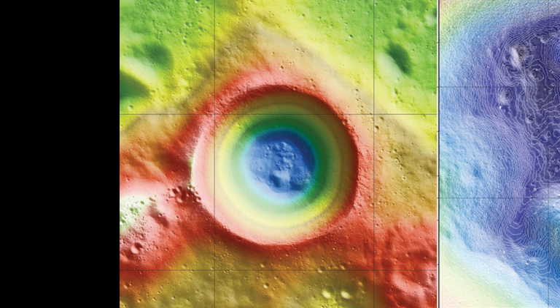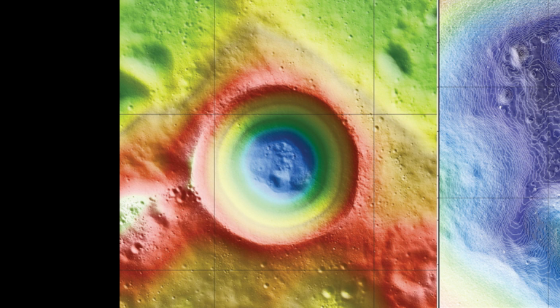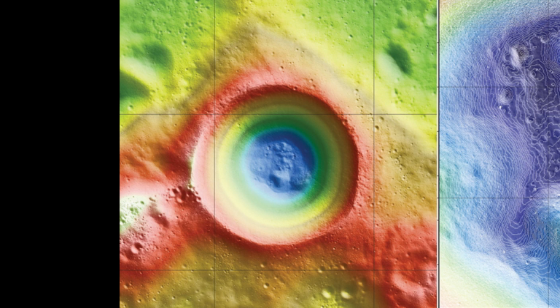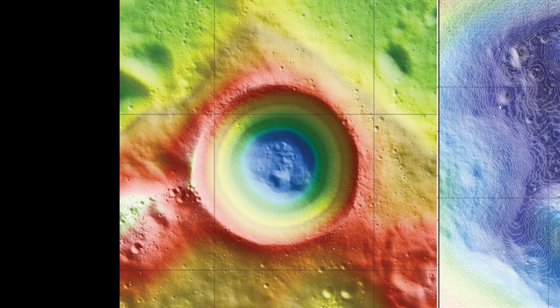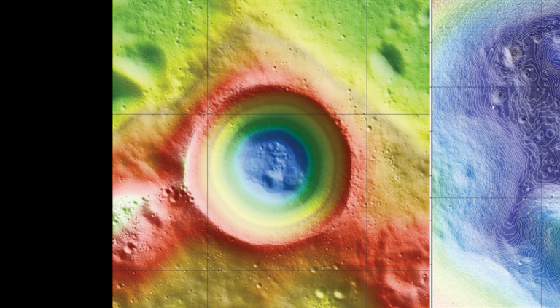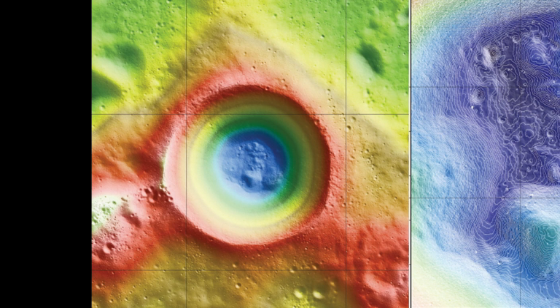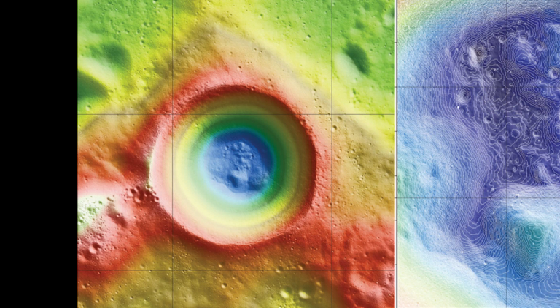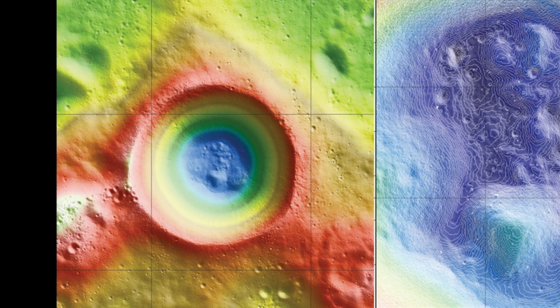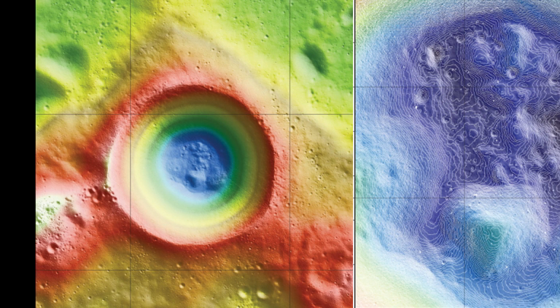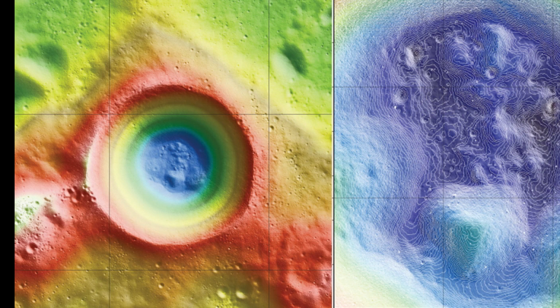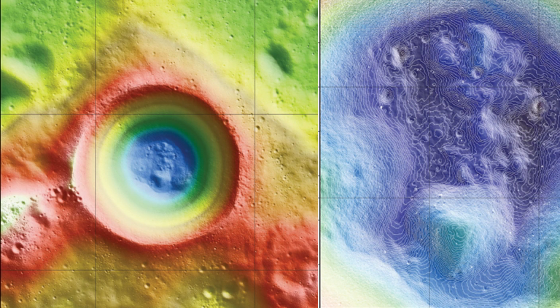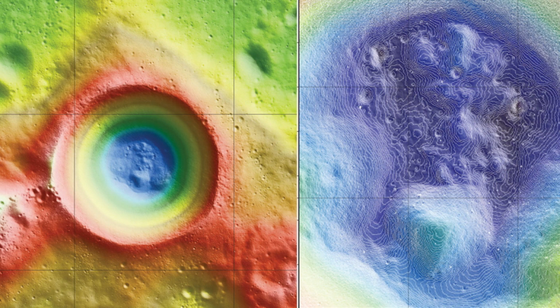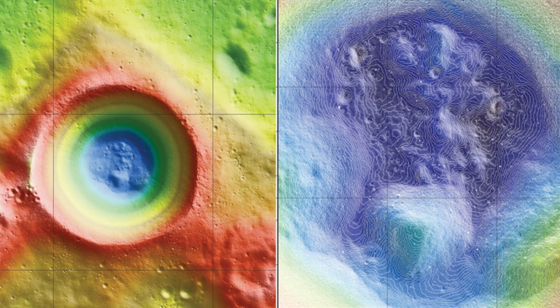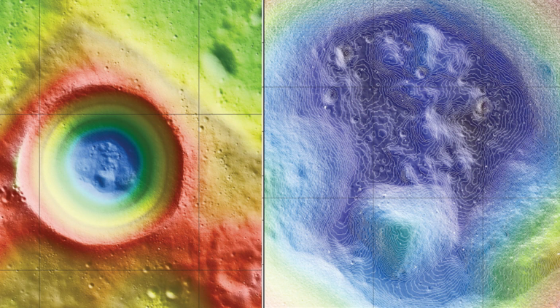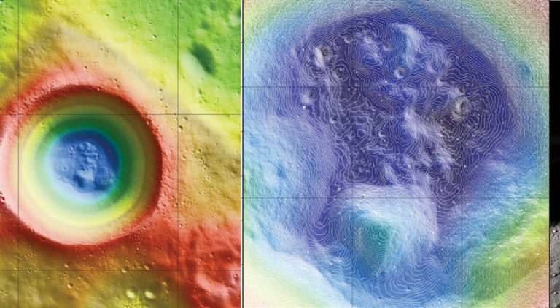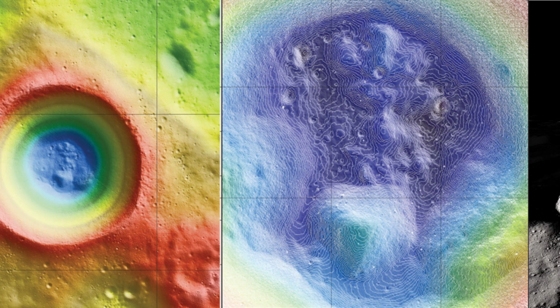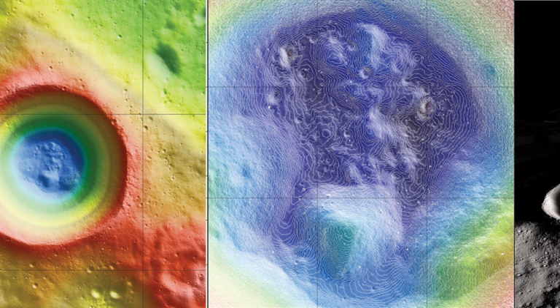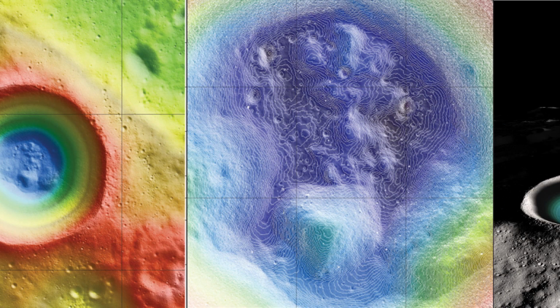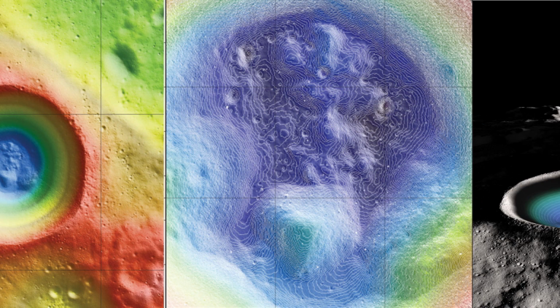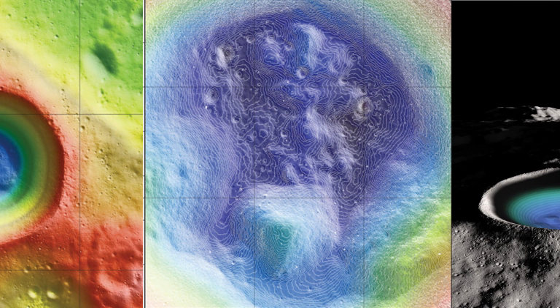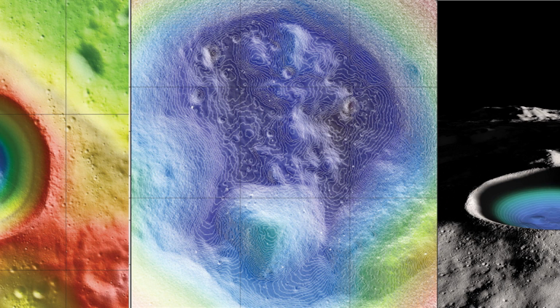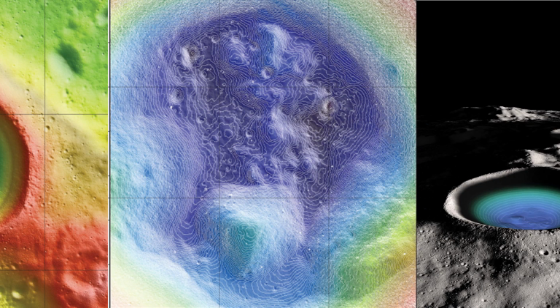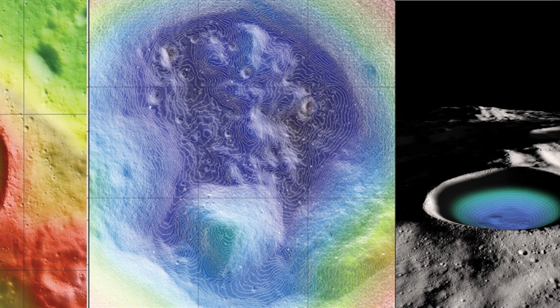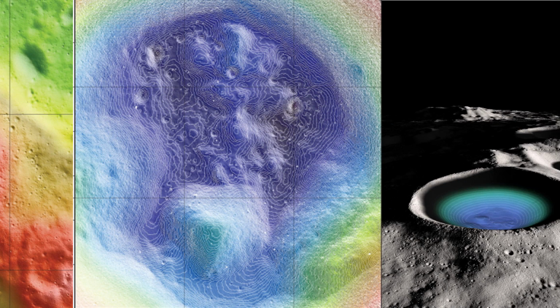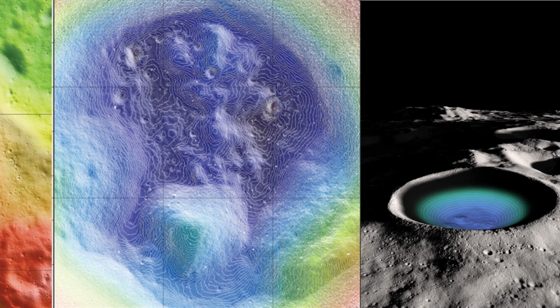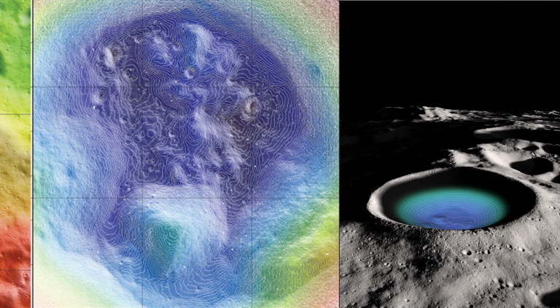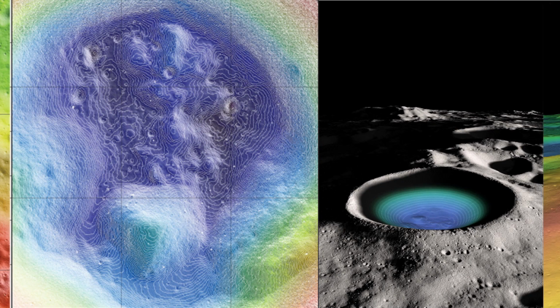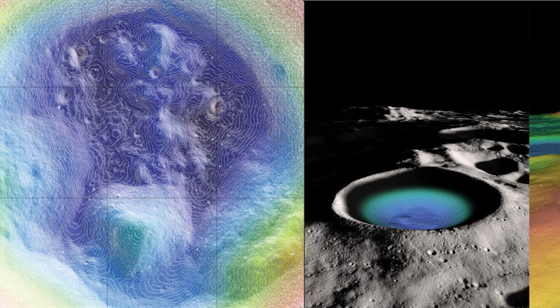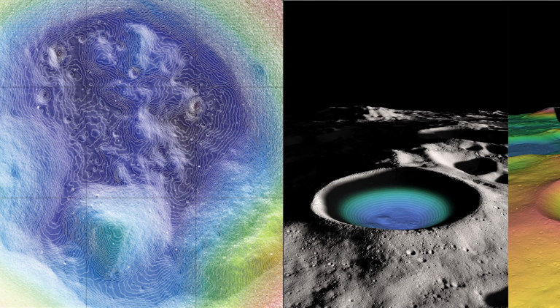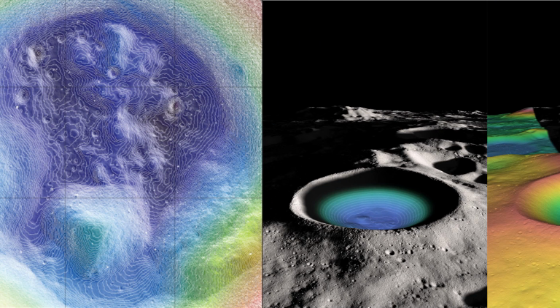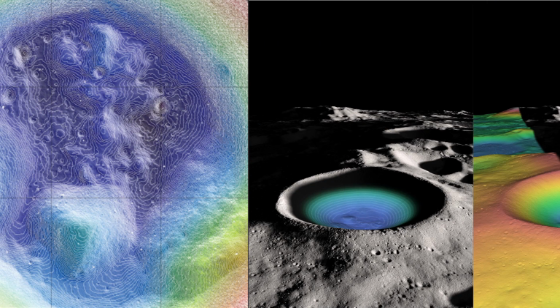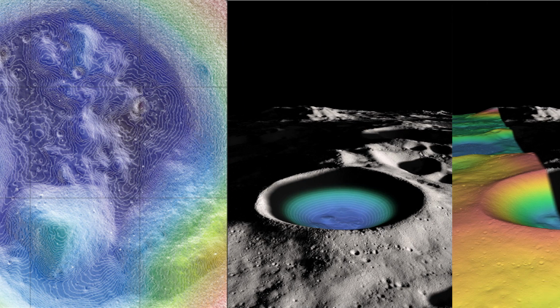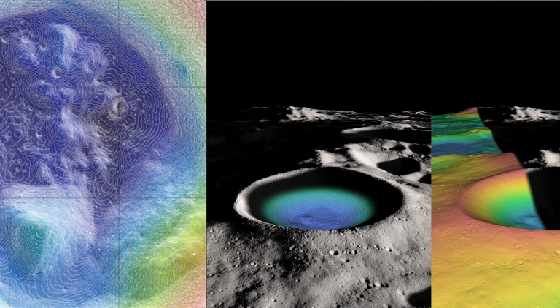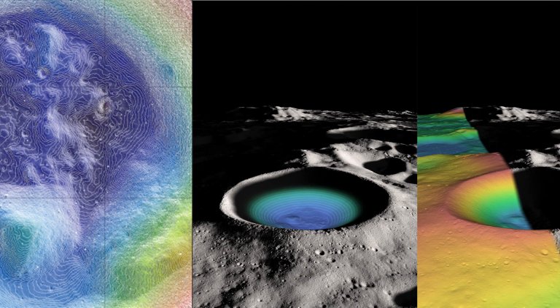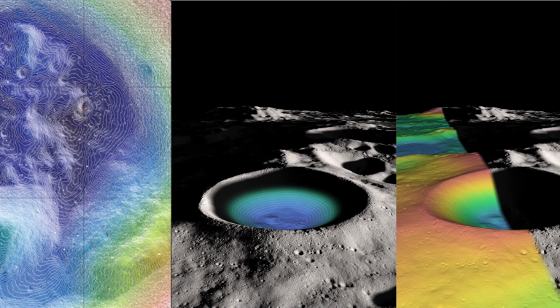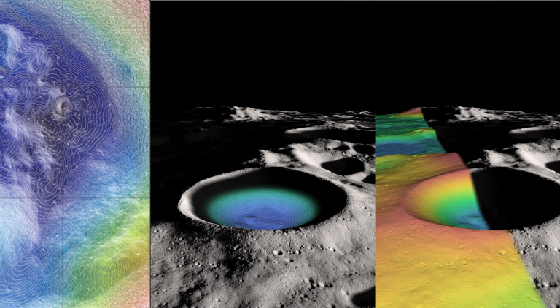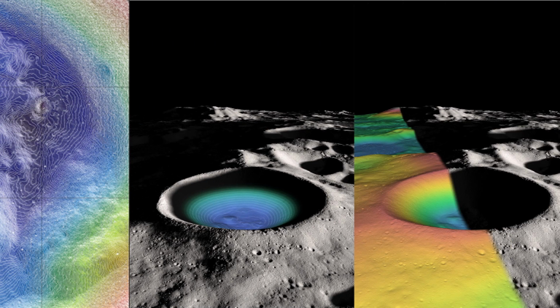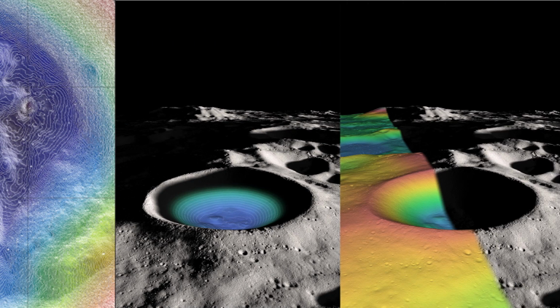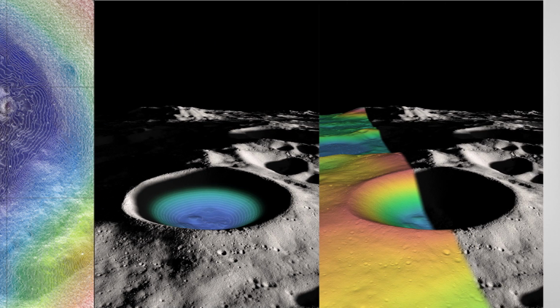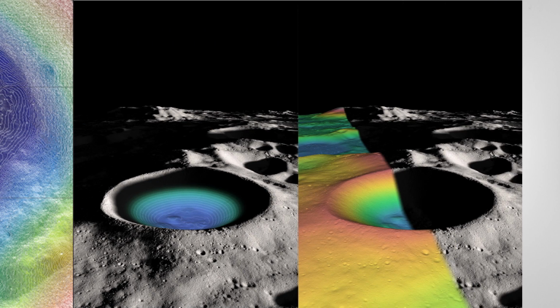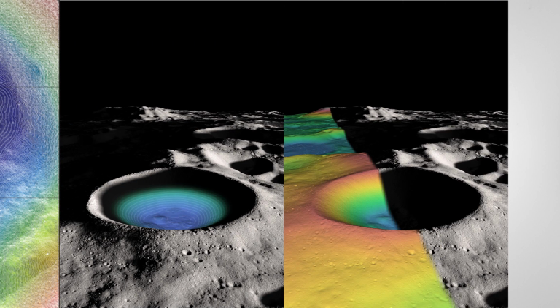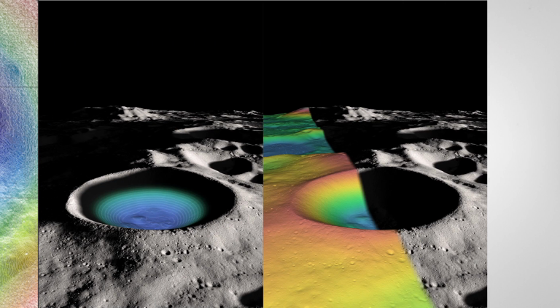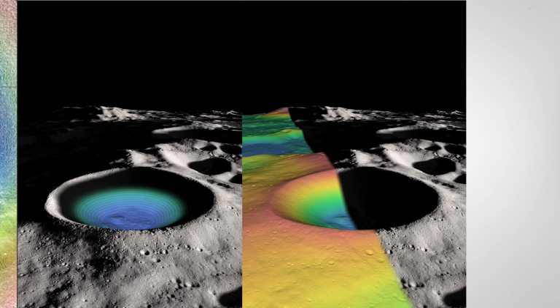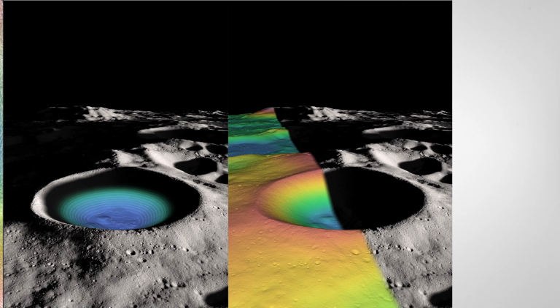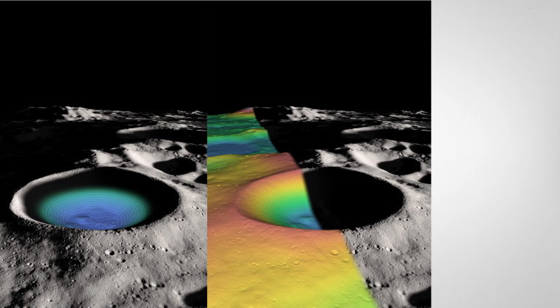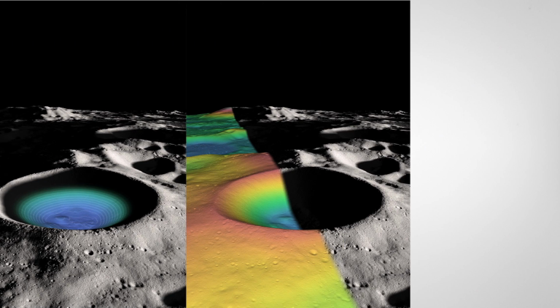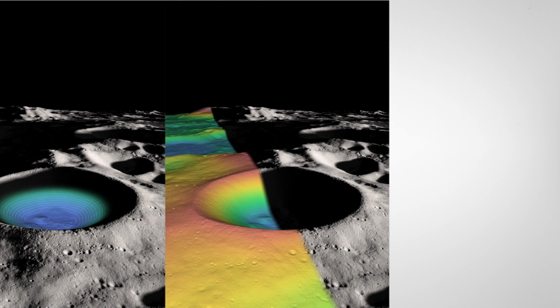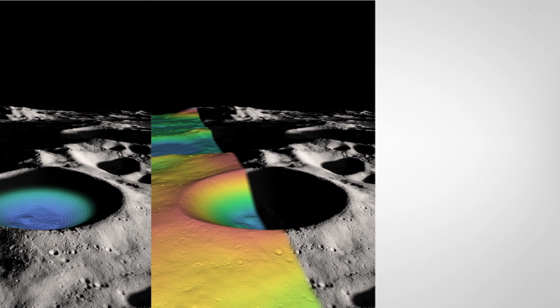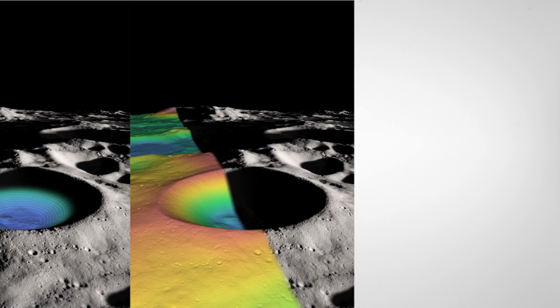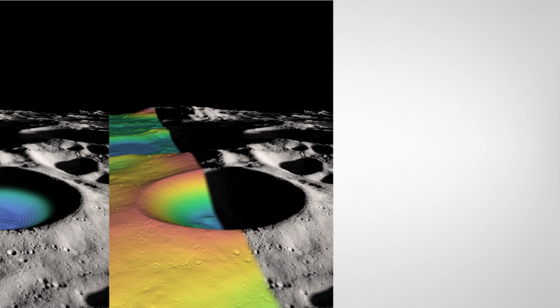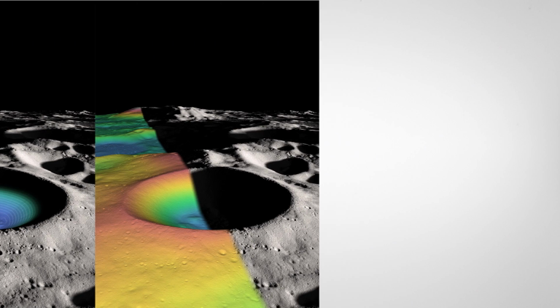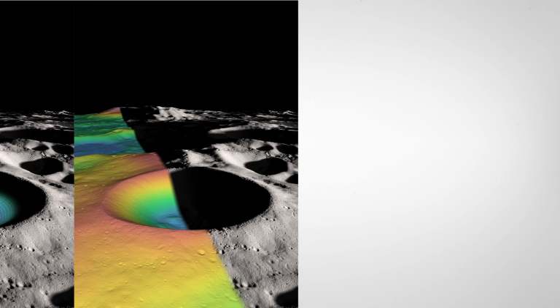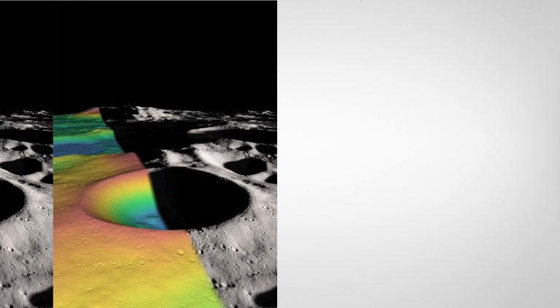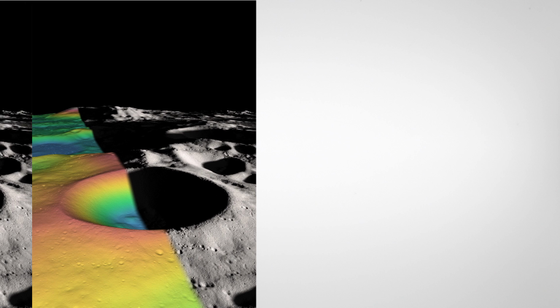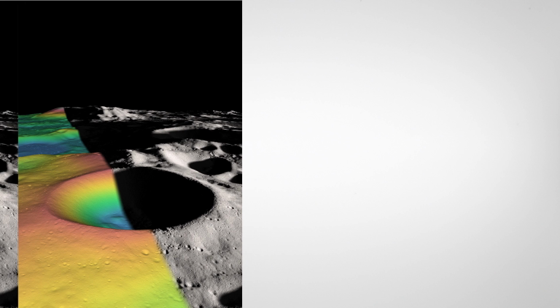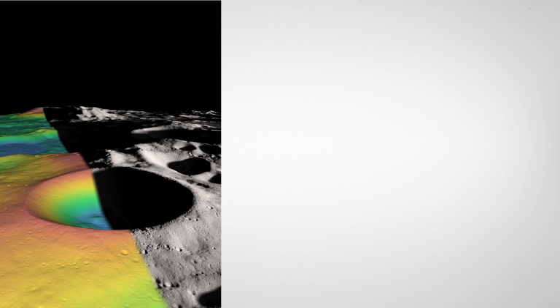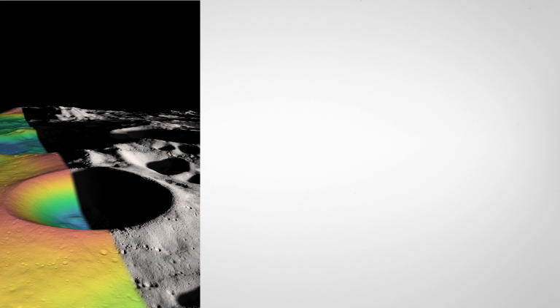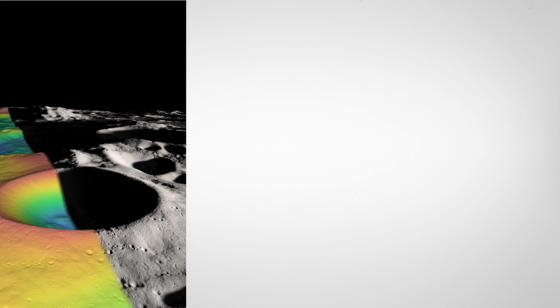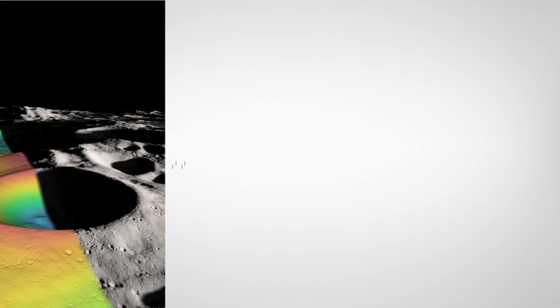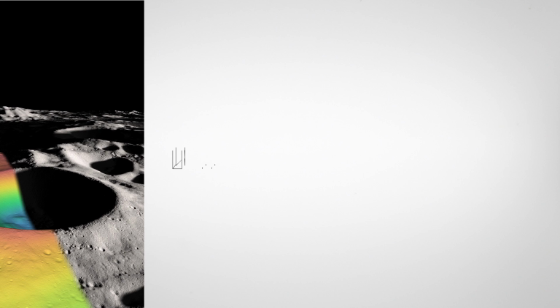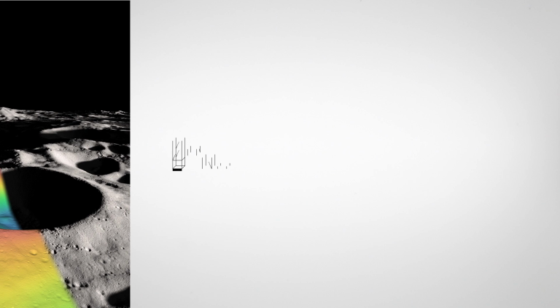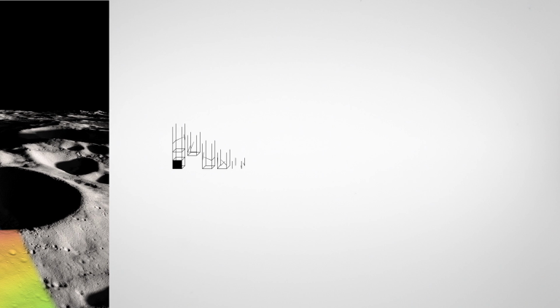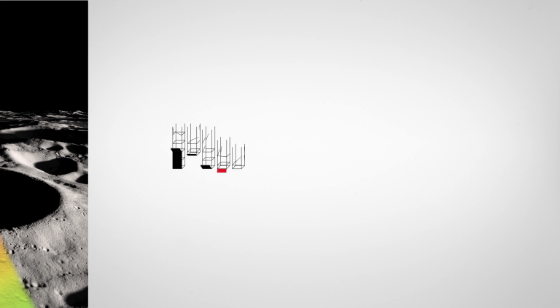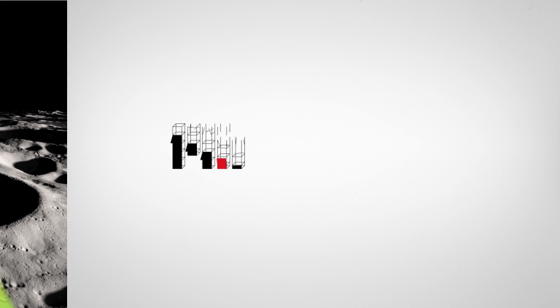The group's maps of the moon may help researchers understand crater formation and explore new terrain on the lunar surface.